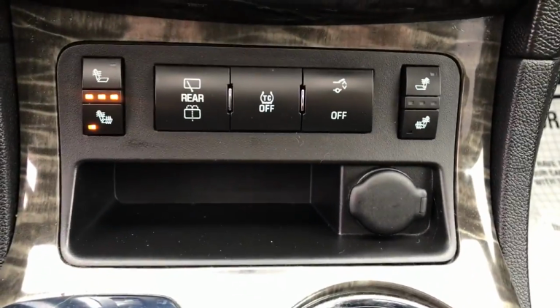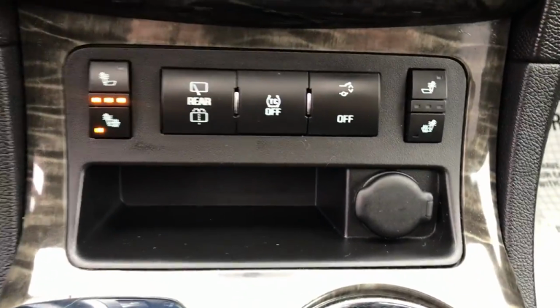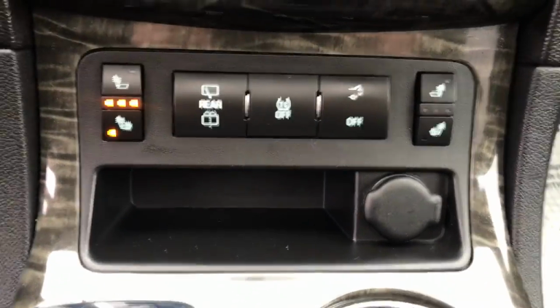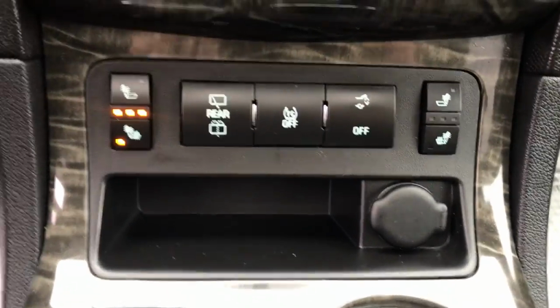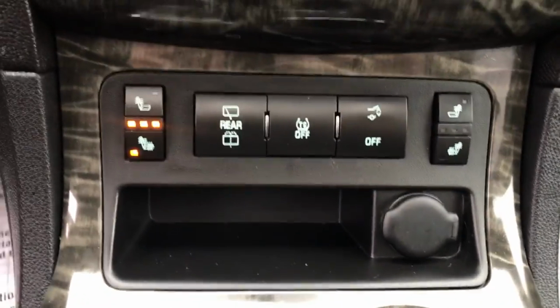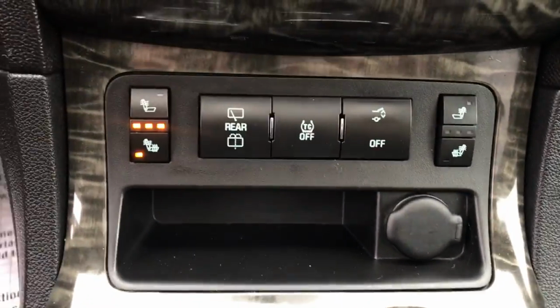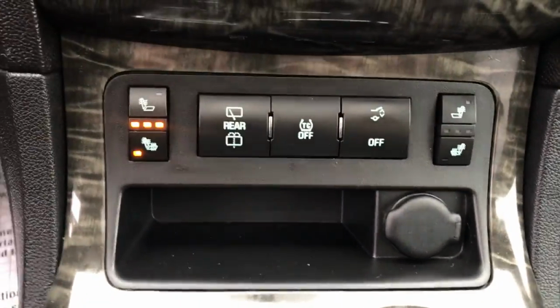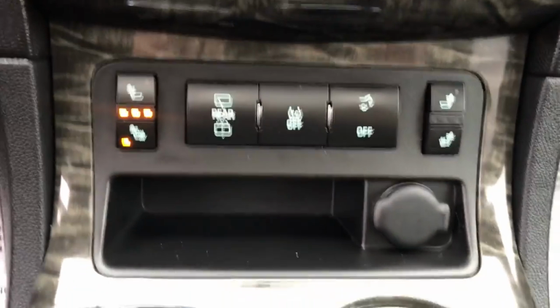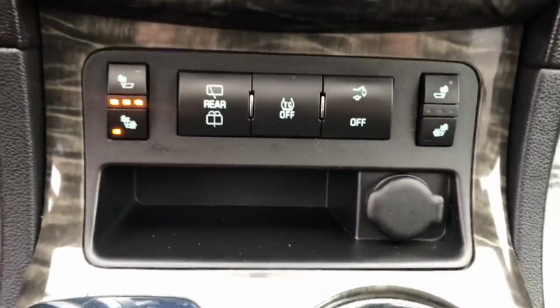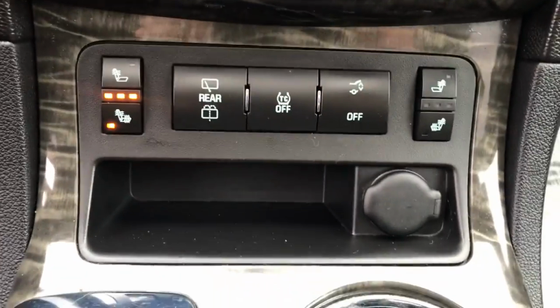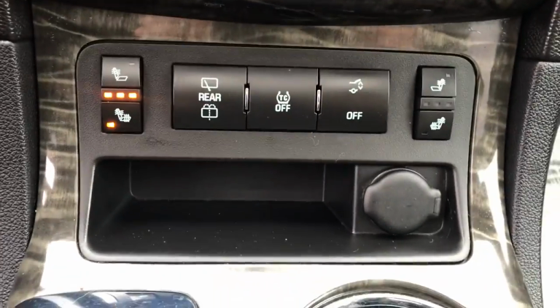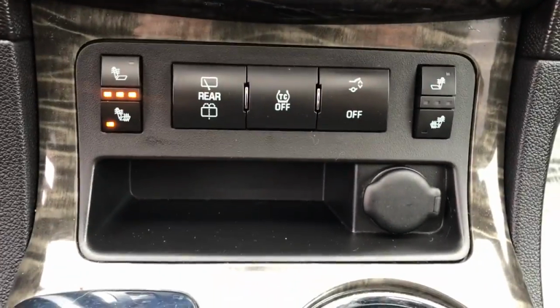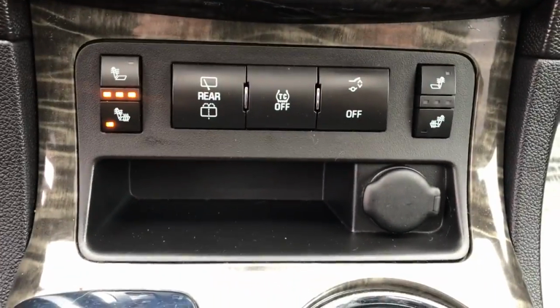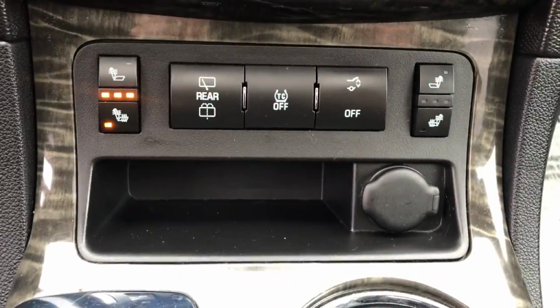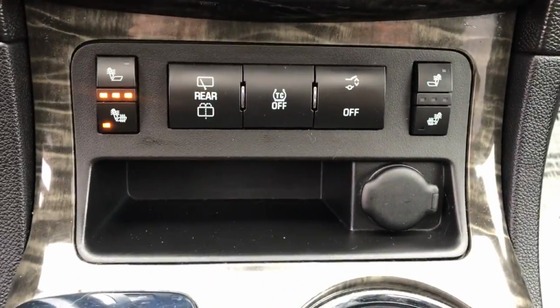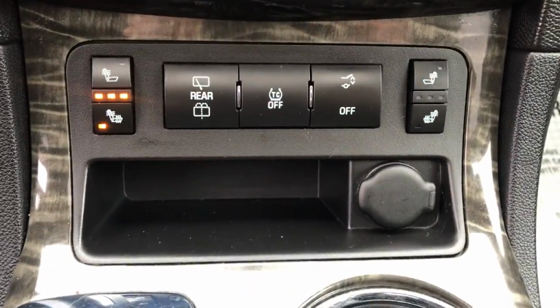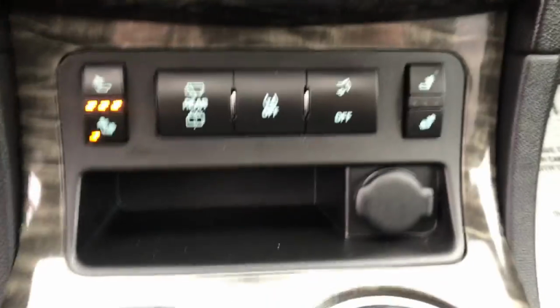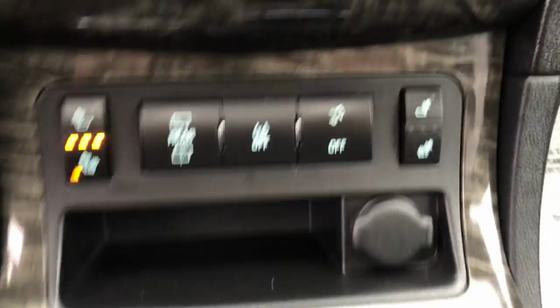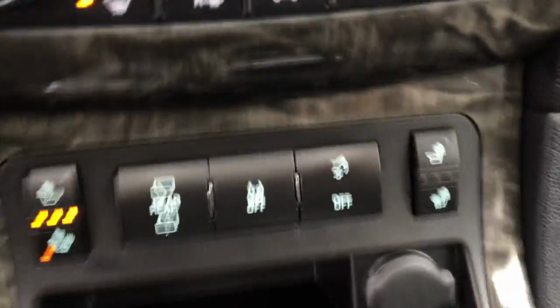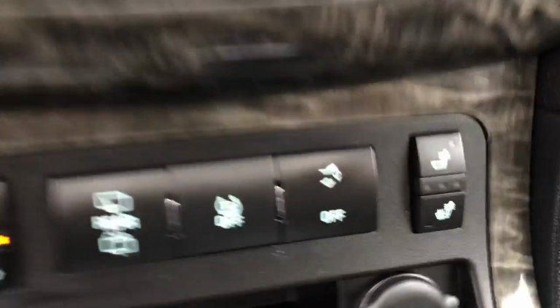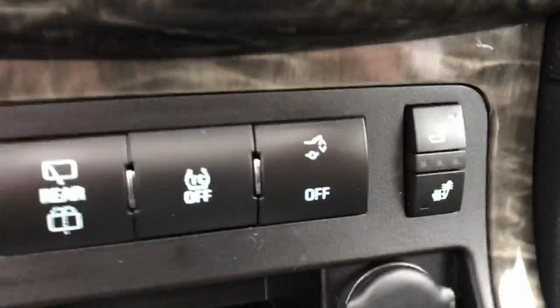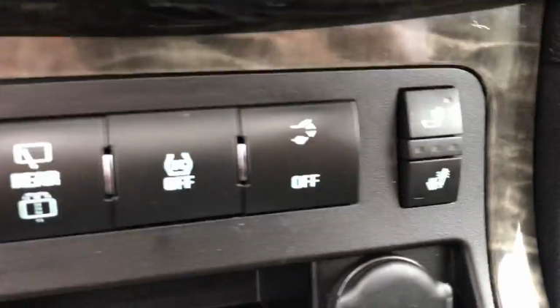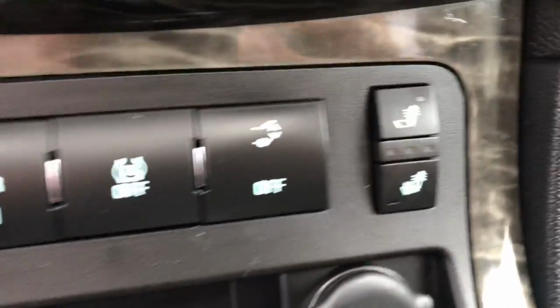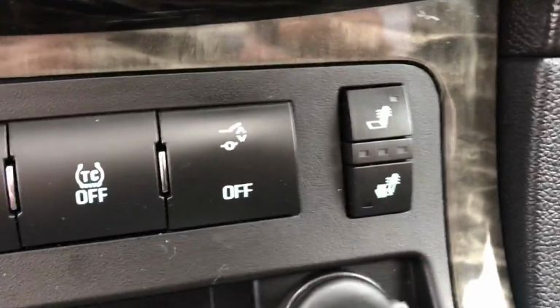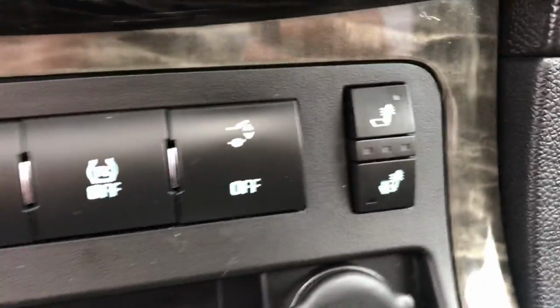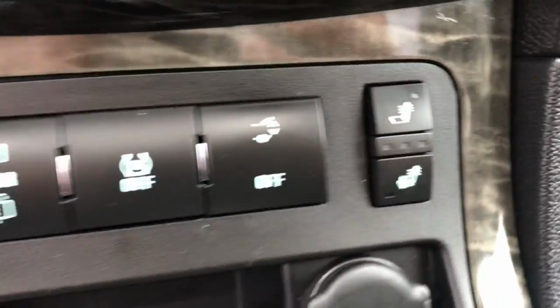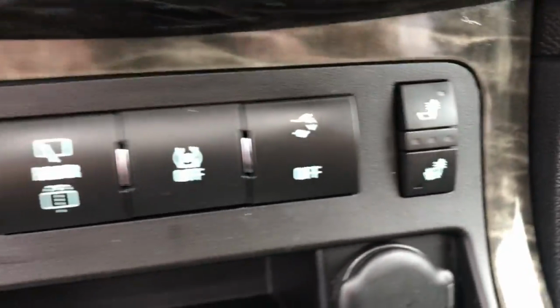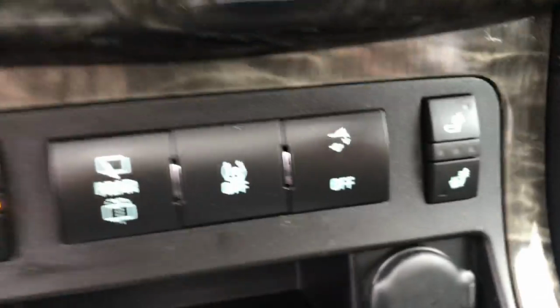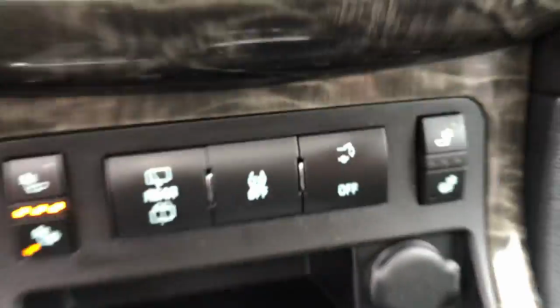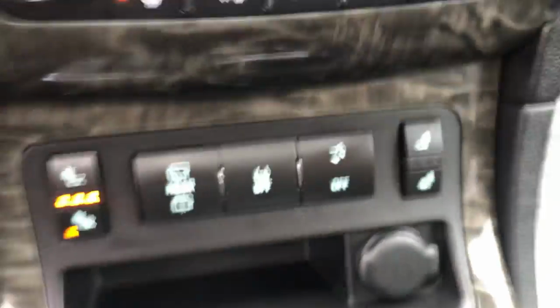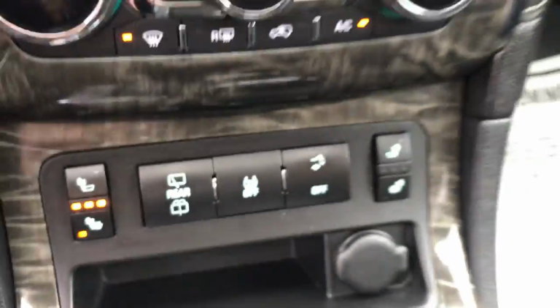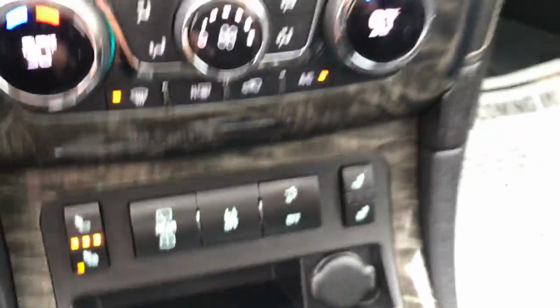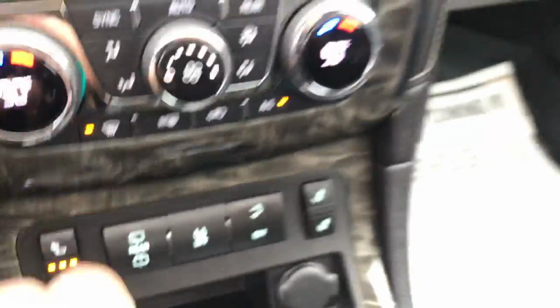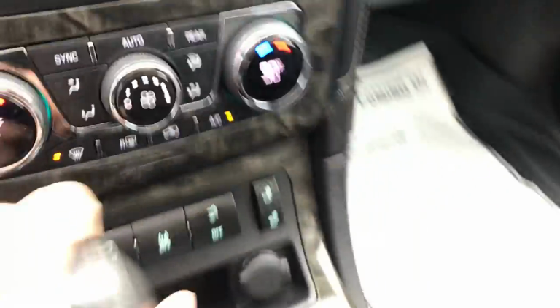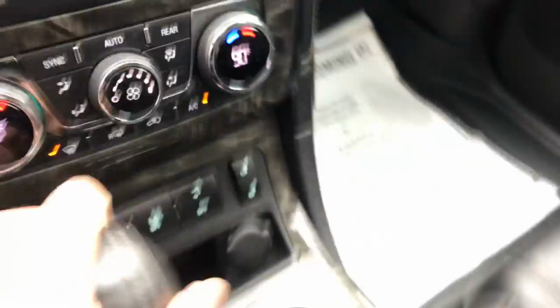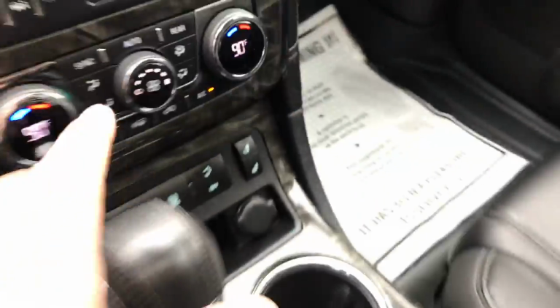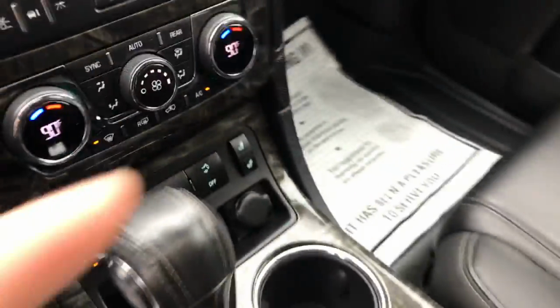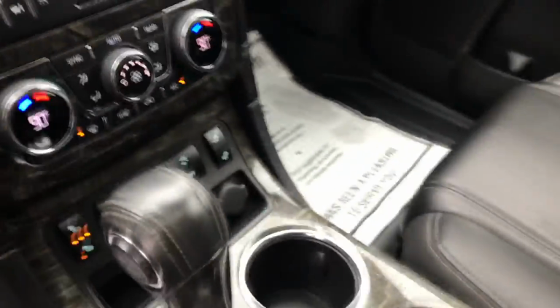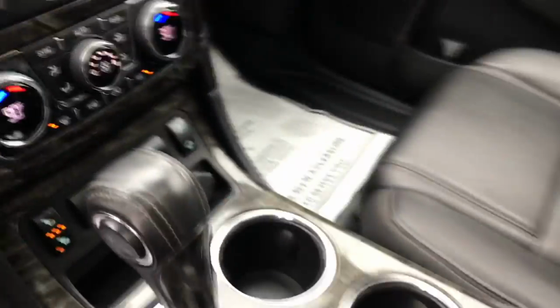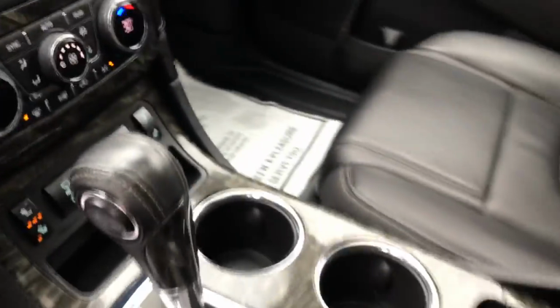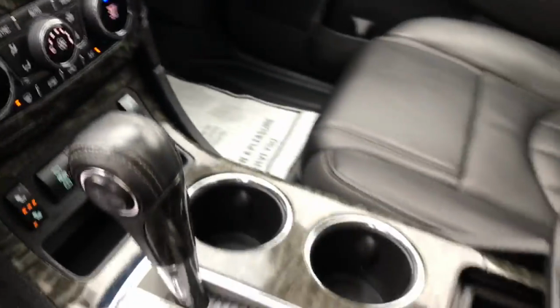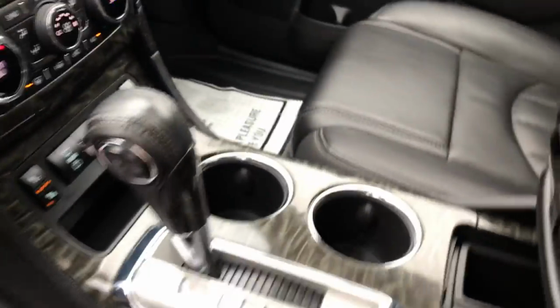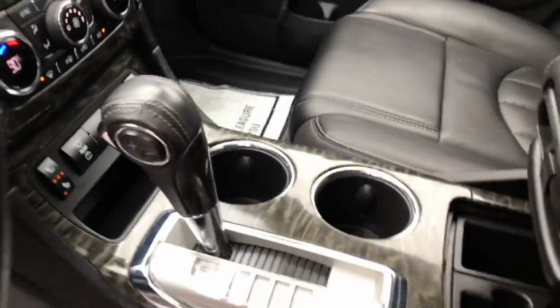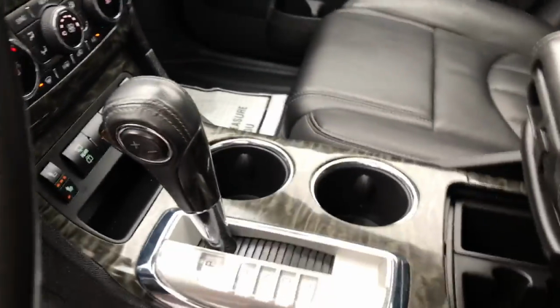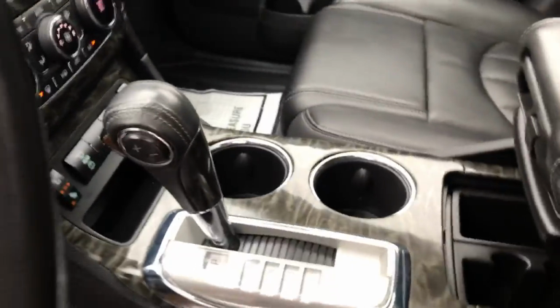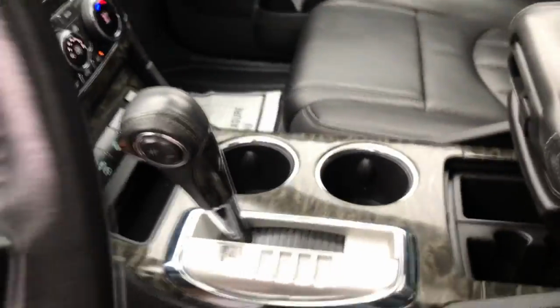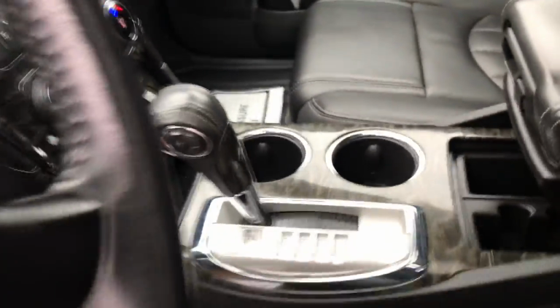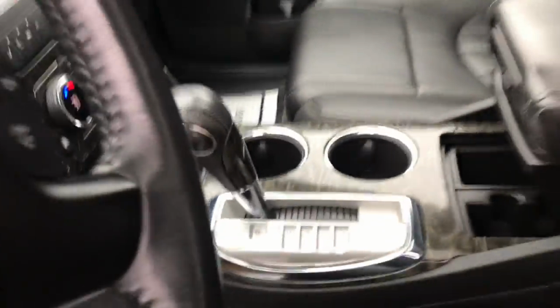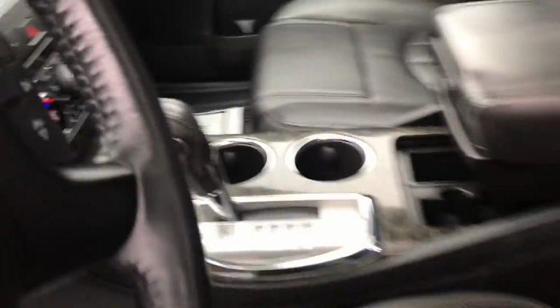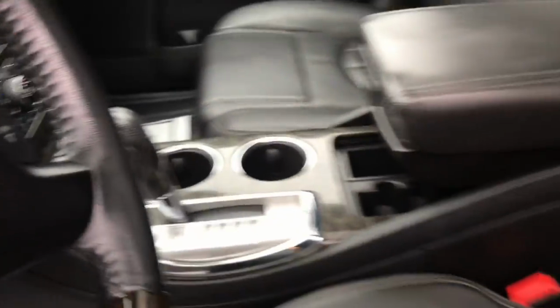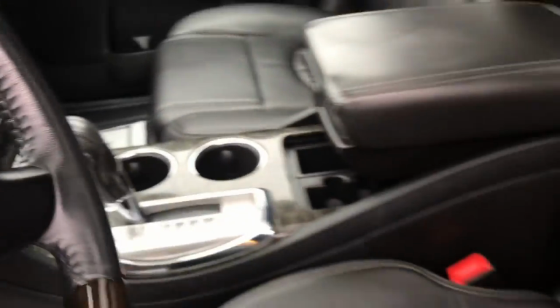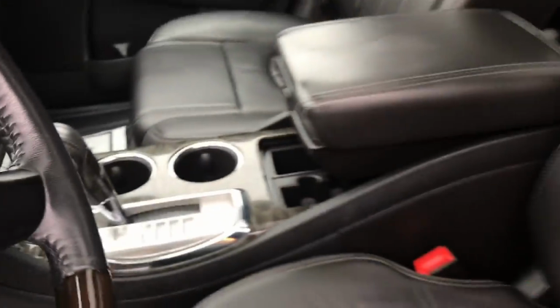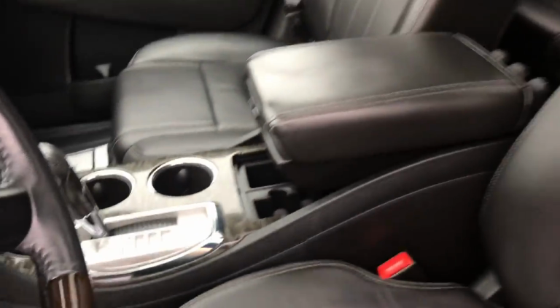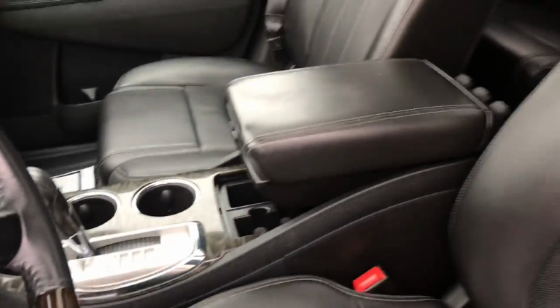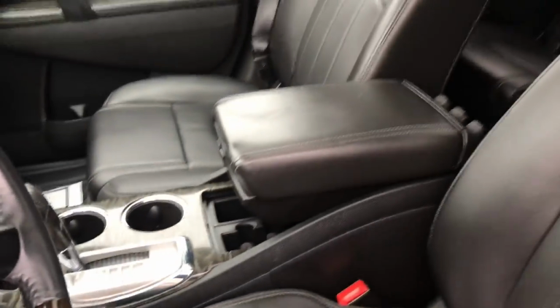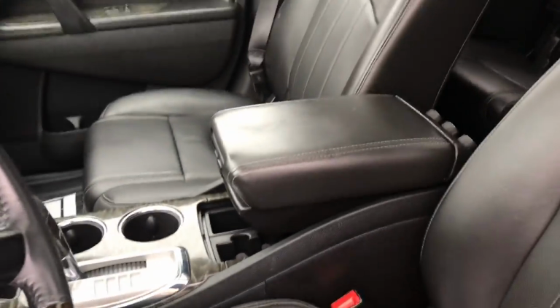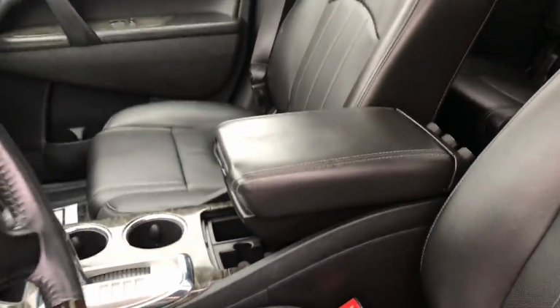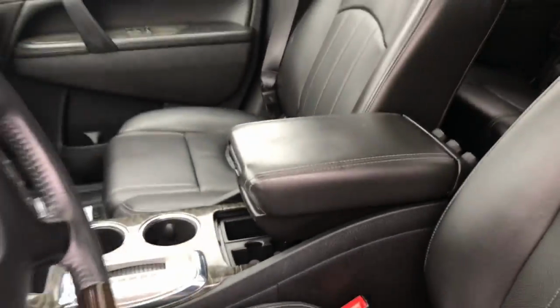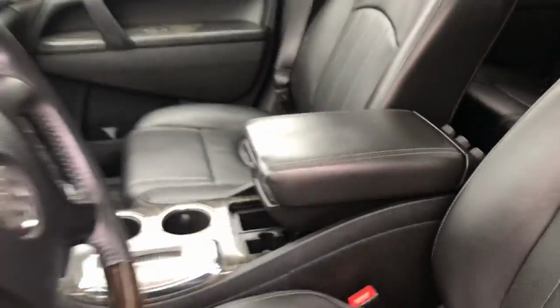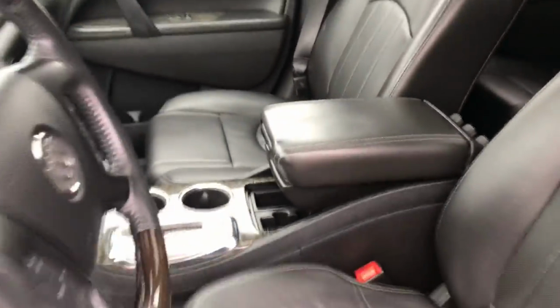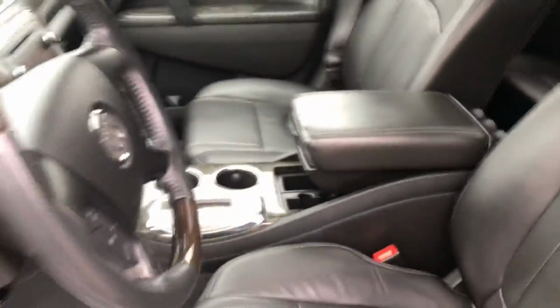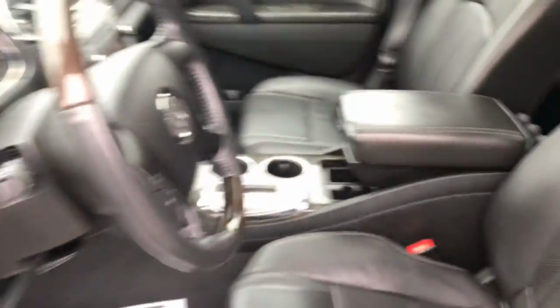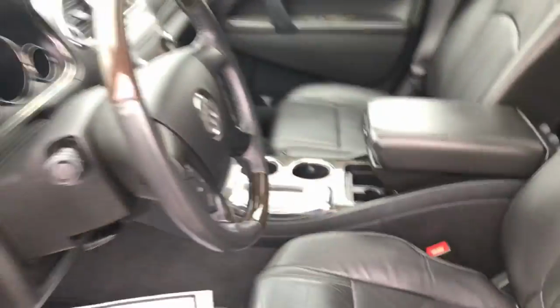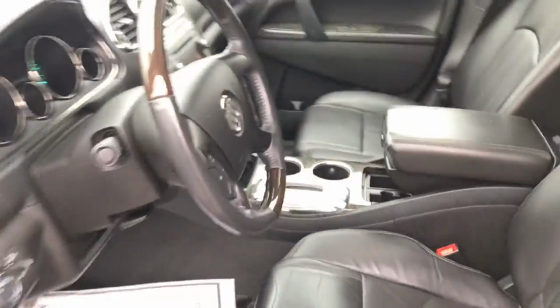You've got your heated front seats. You've got your power liftgate as well. You've got your shifter there with your center console.